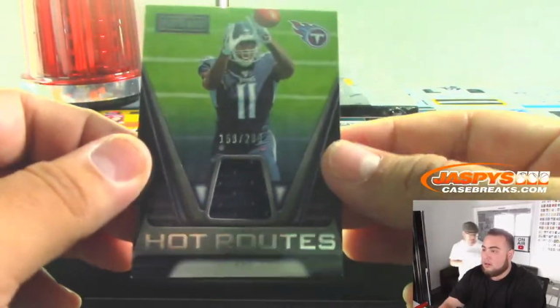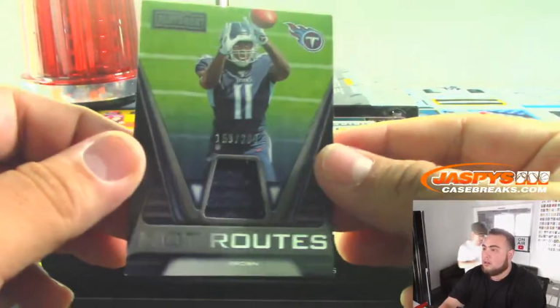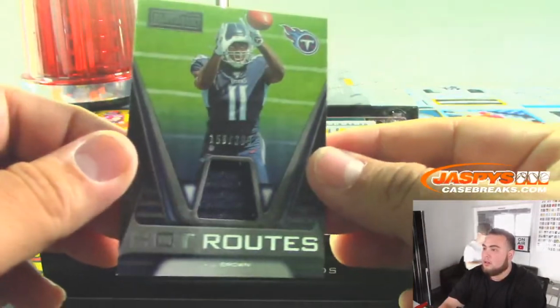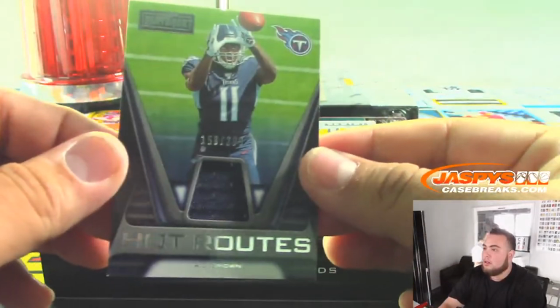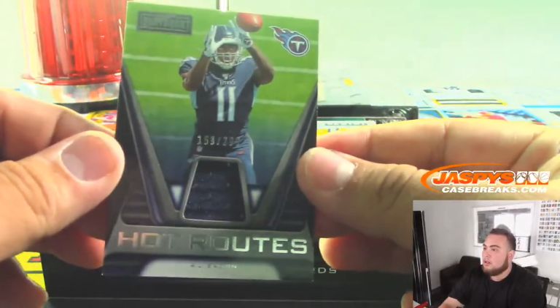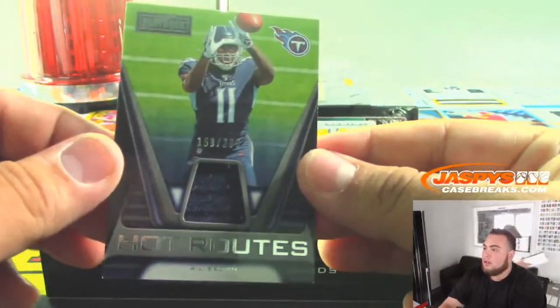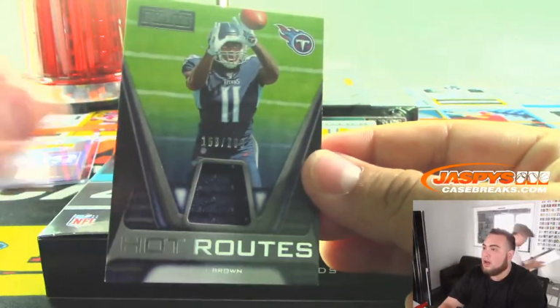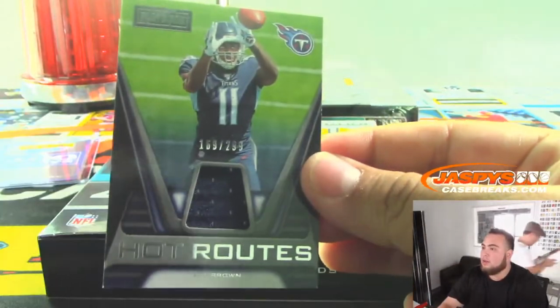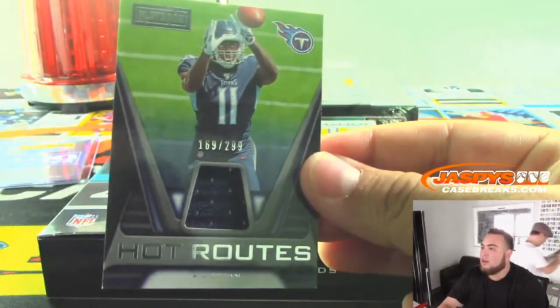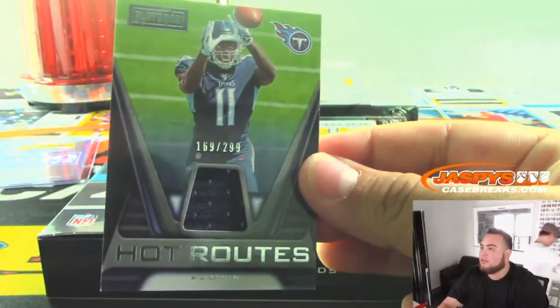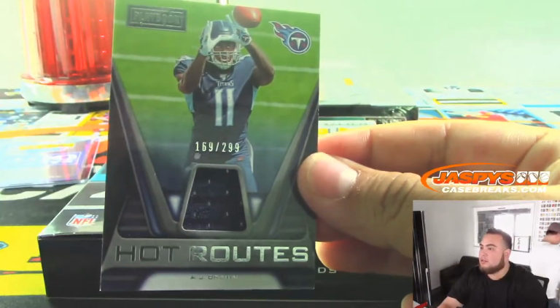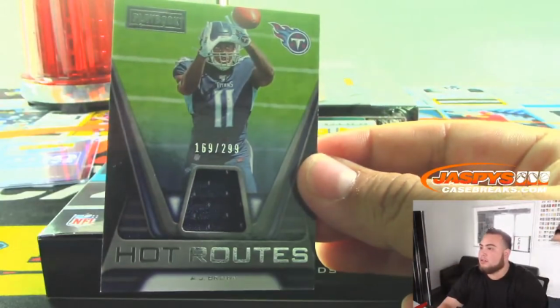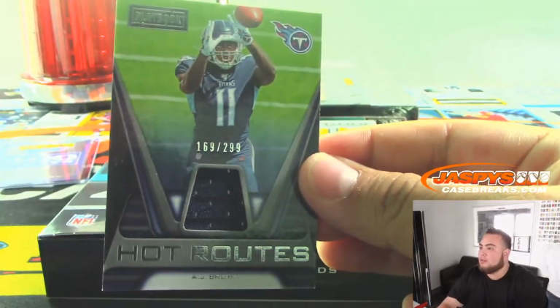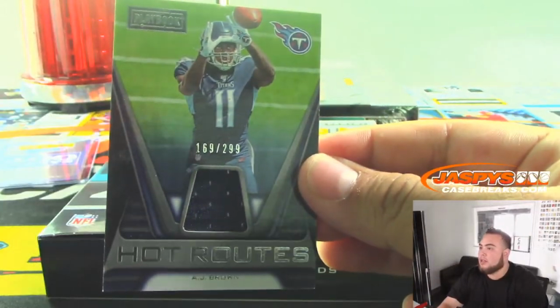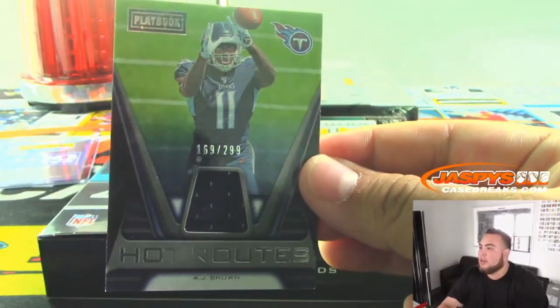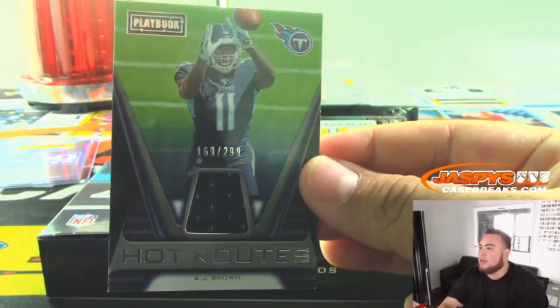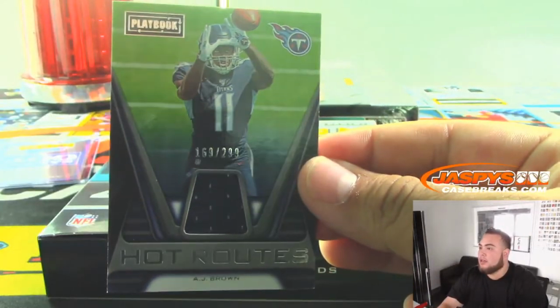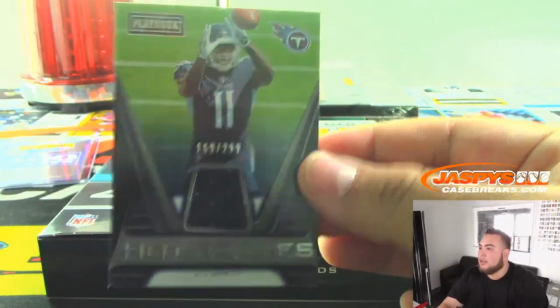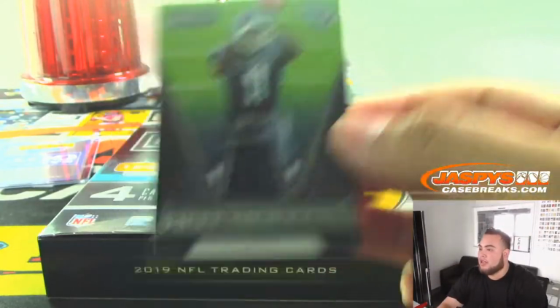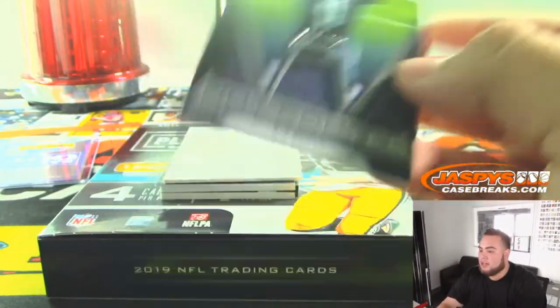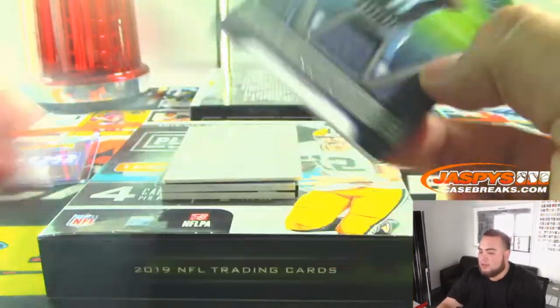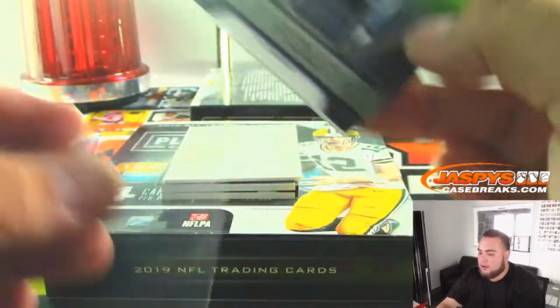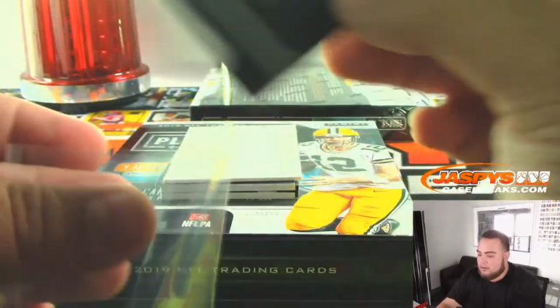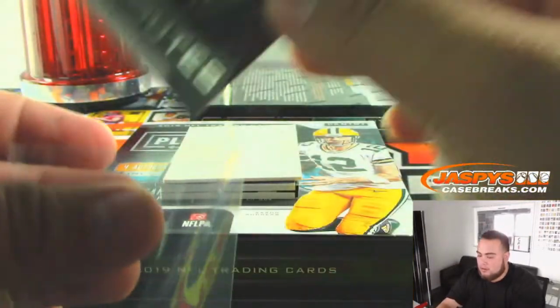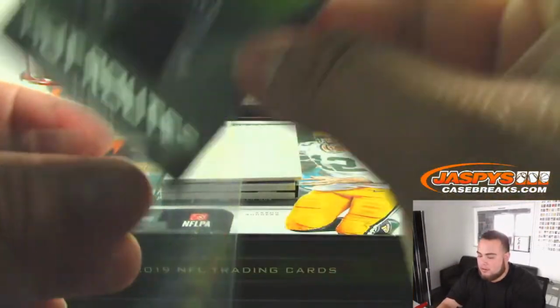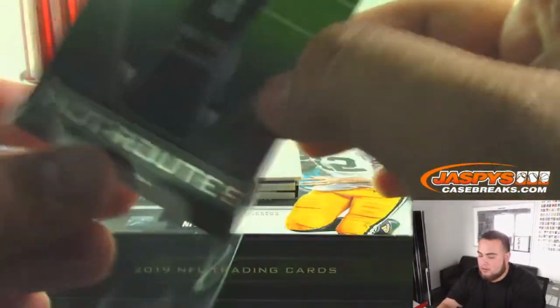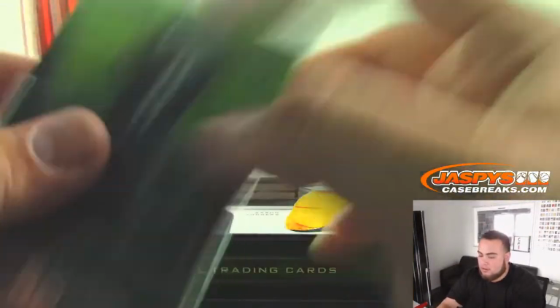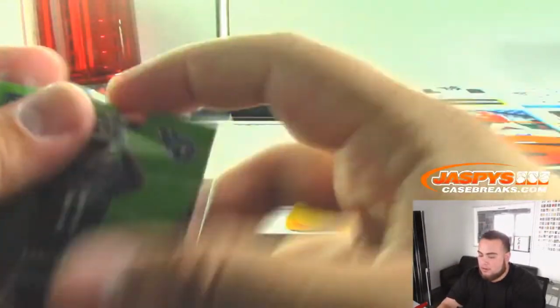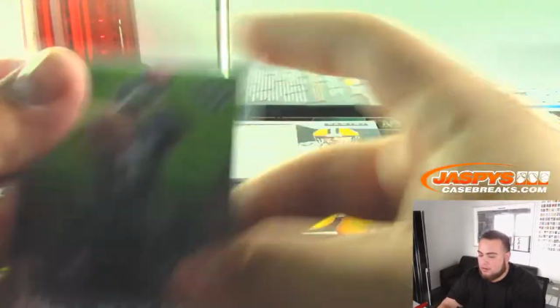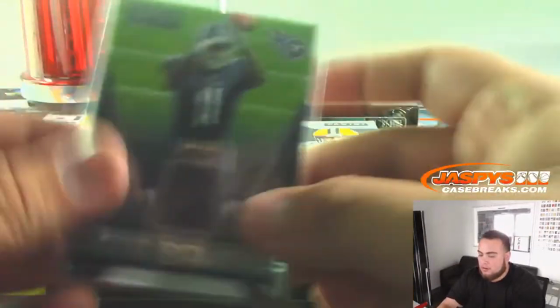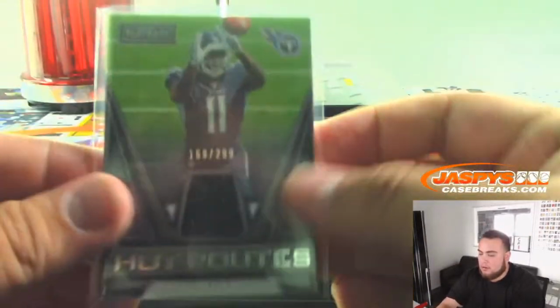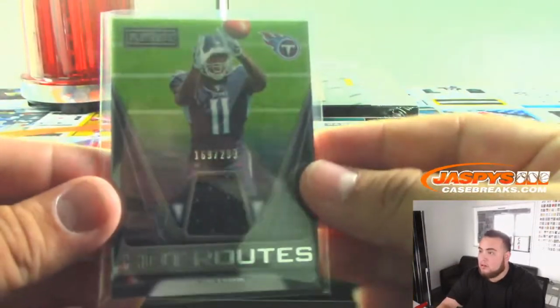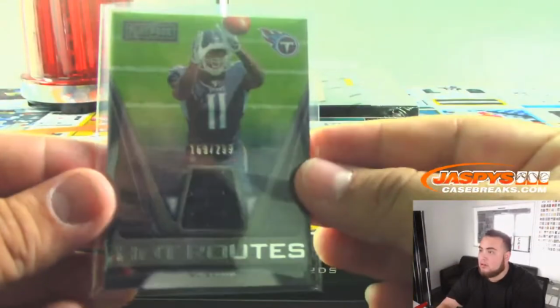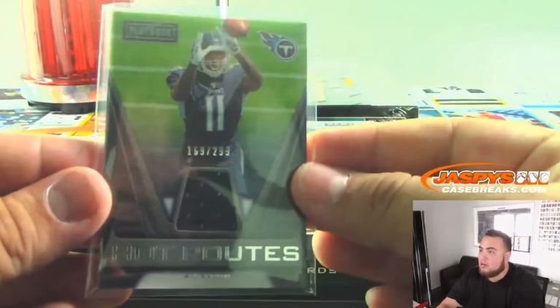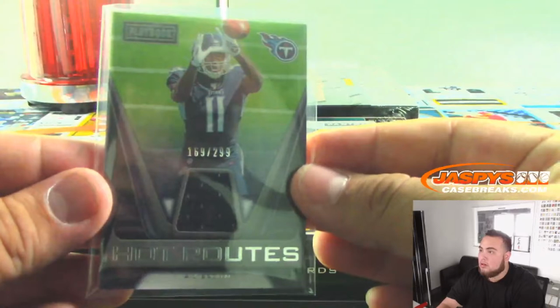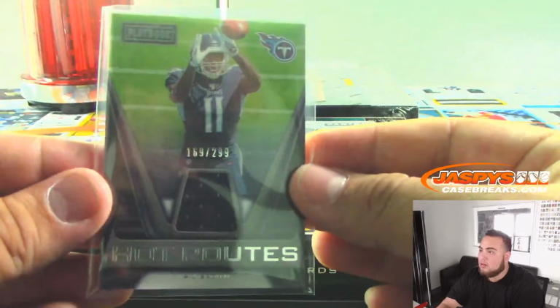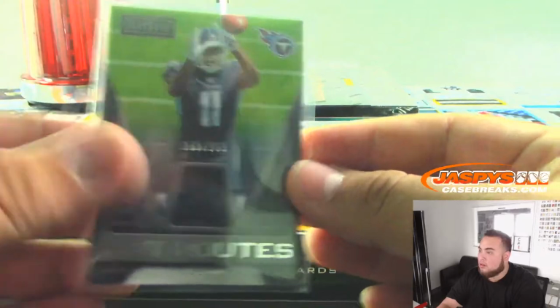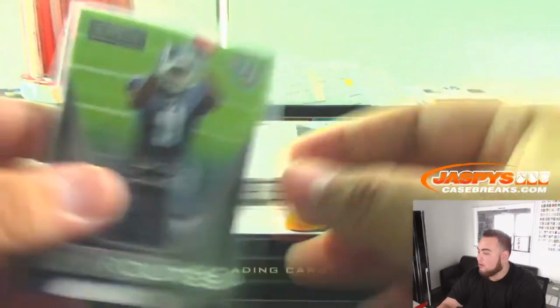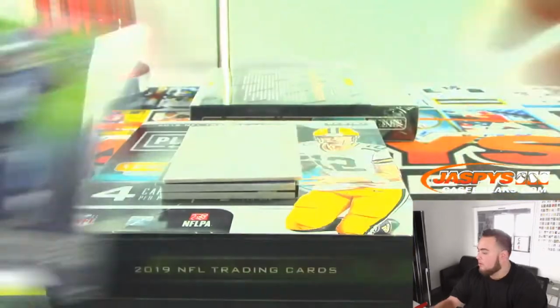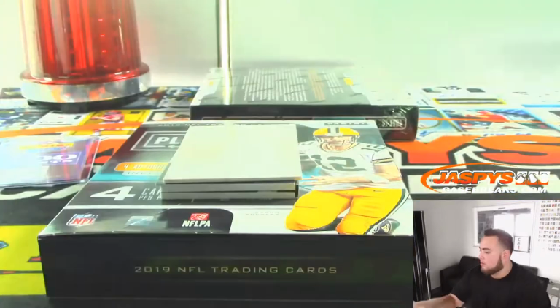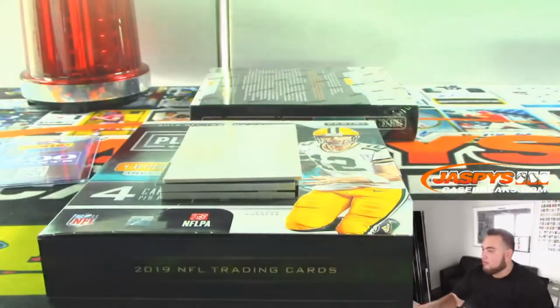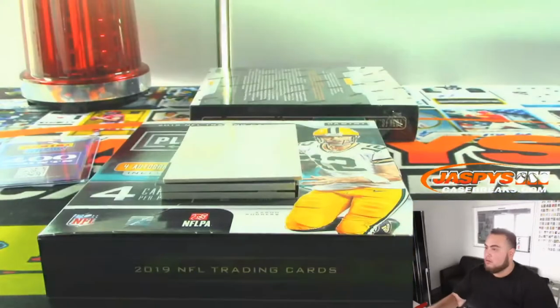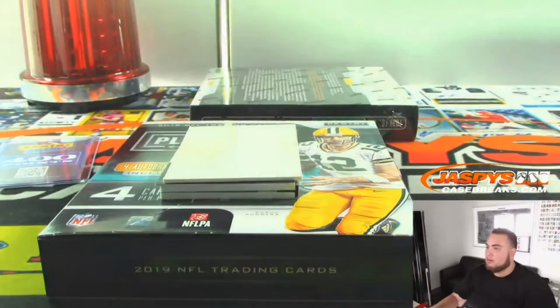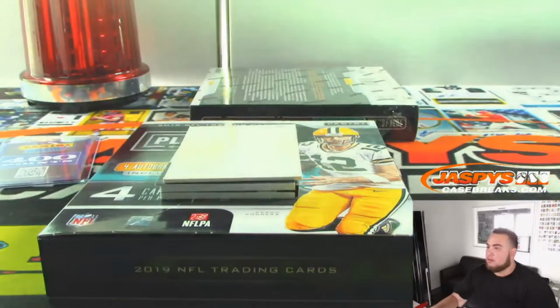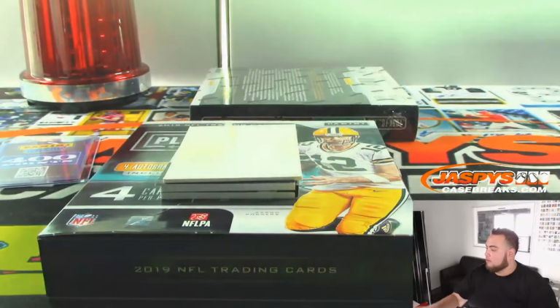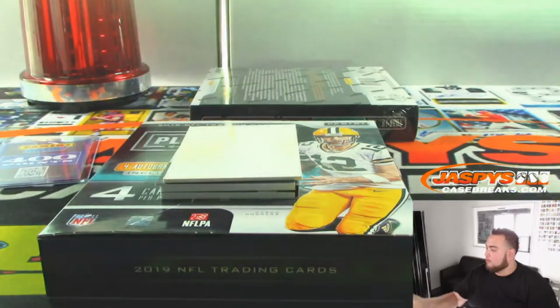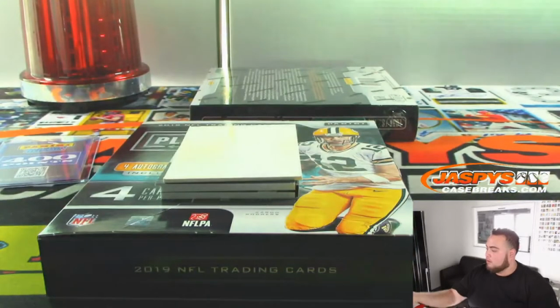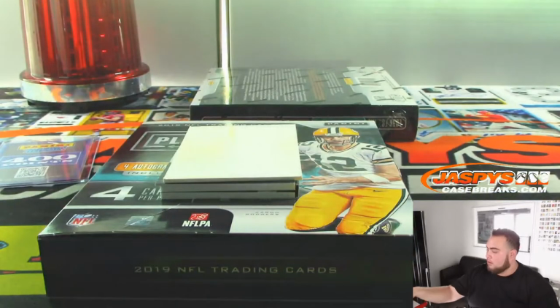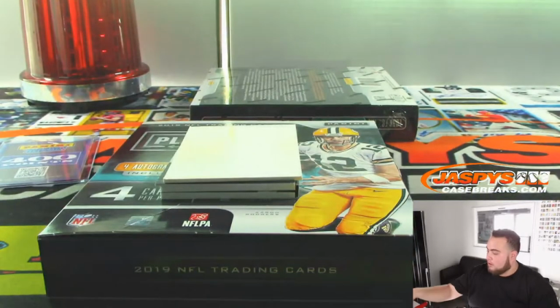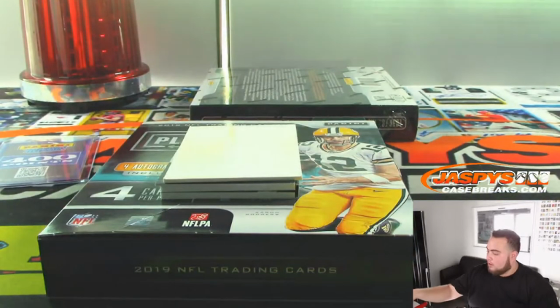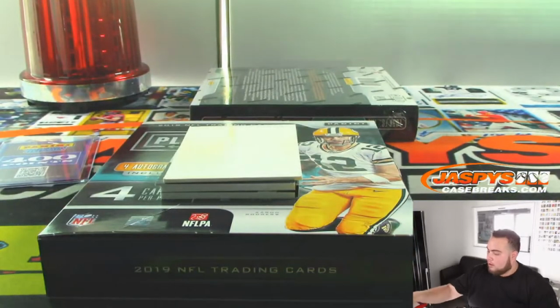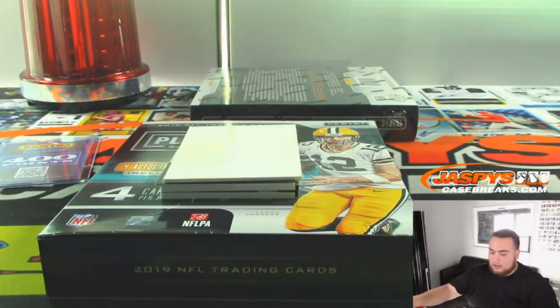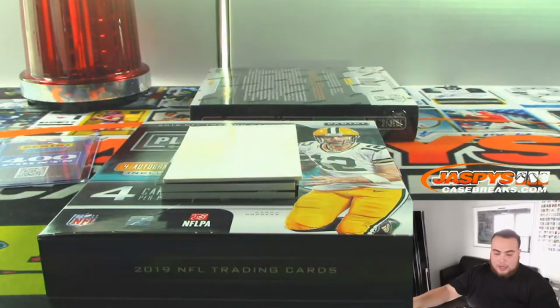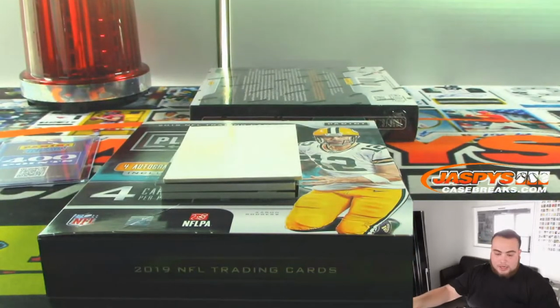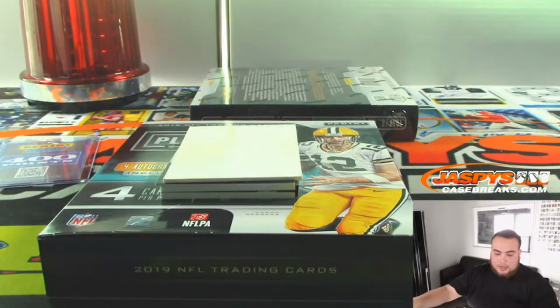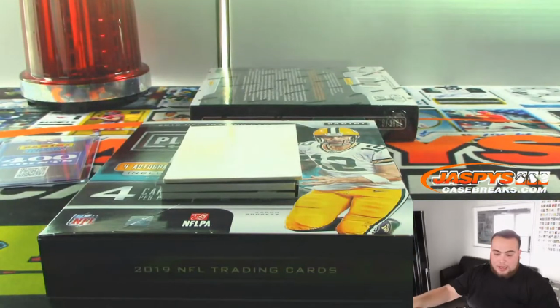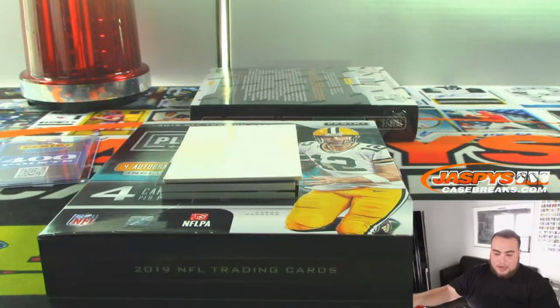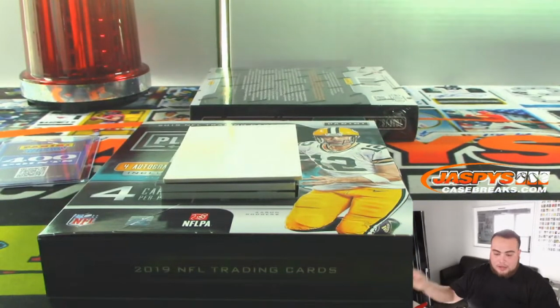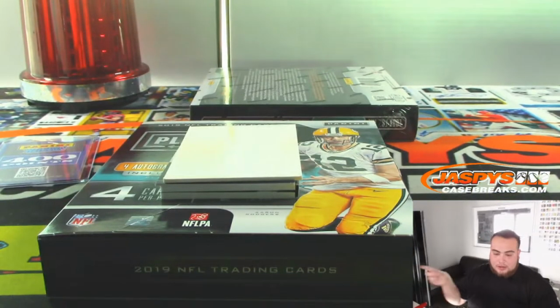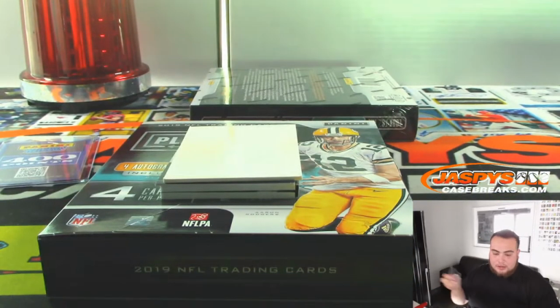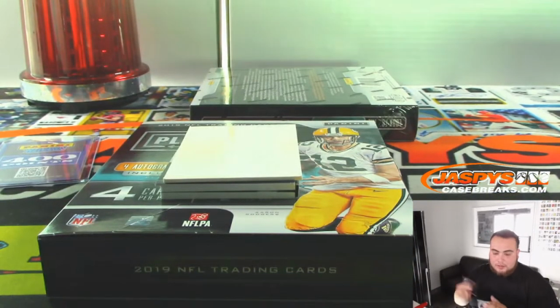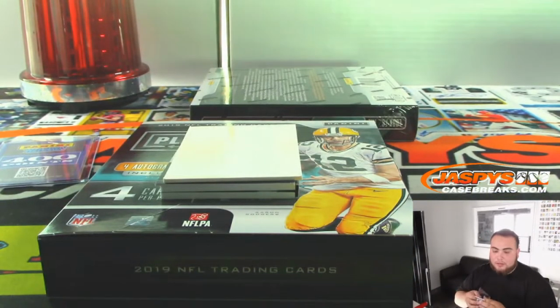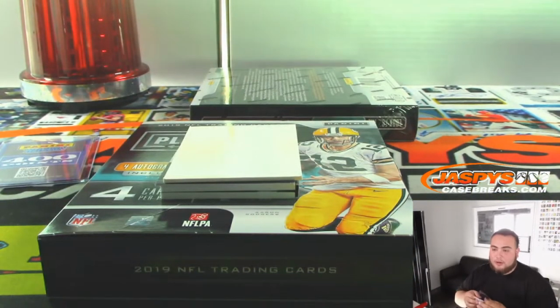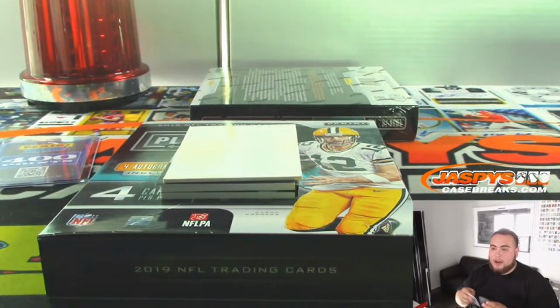Hot routes to 299 — AJ Brown, Tennessee Titans, Brian.